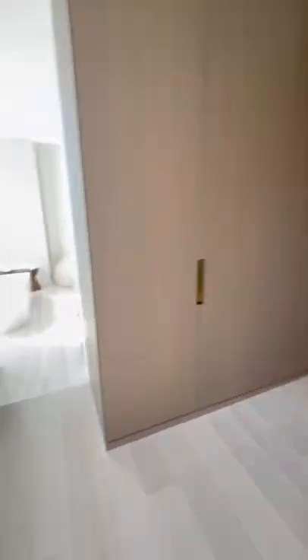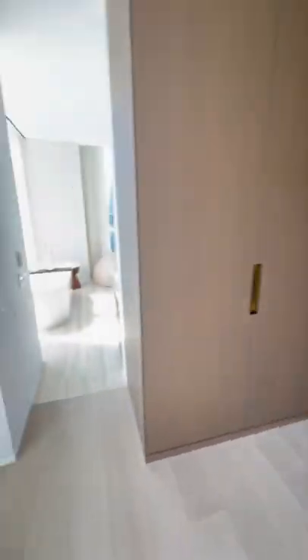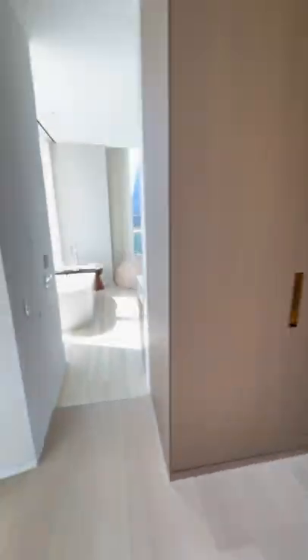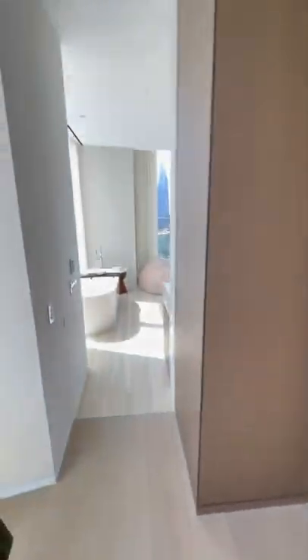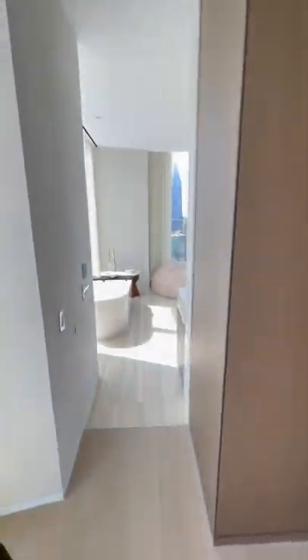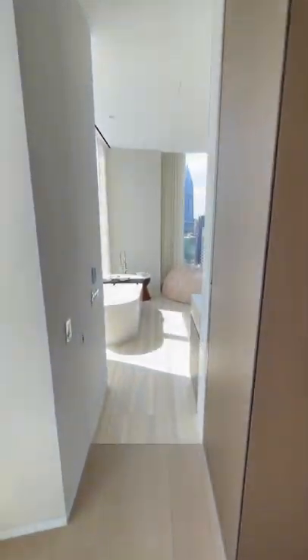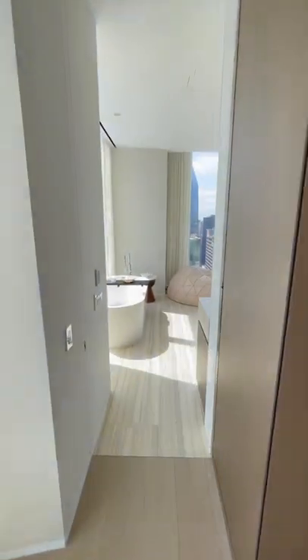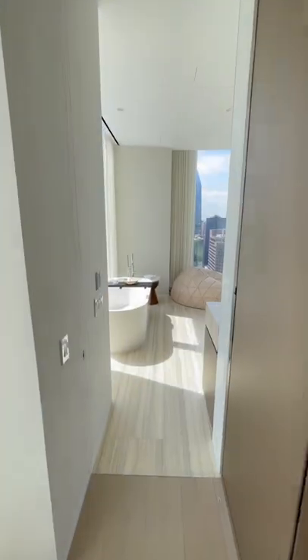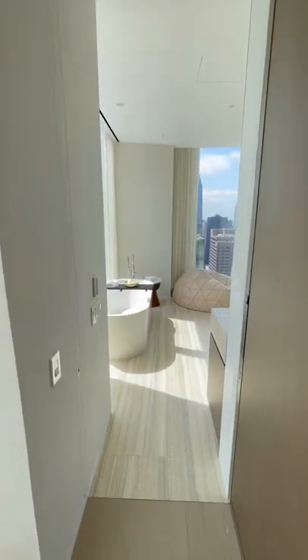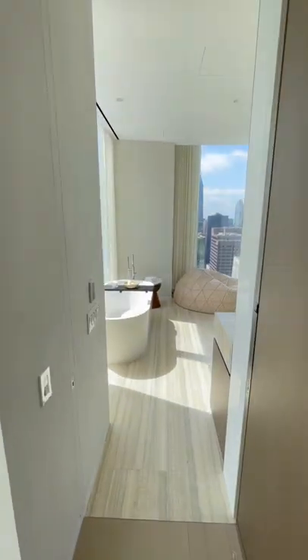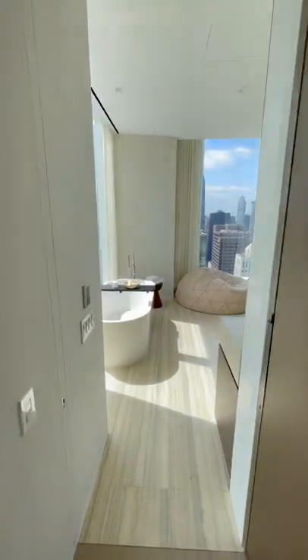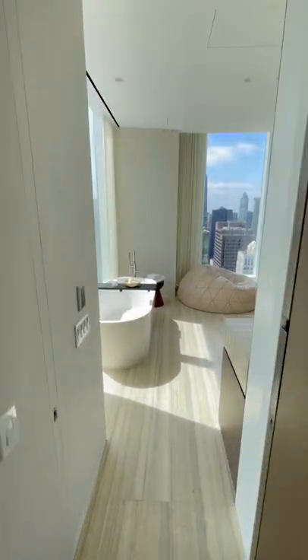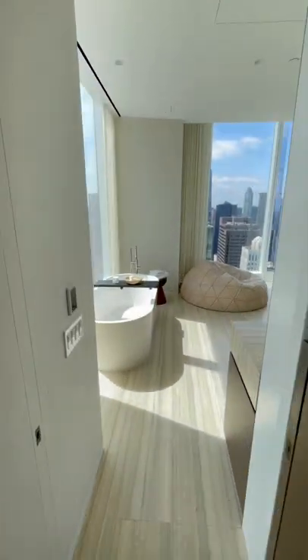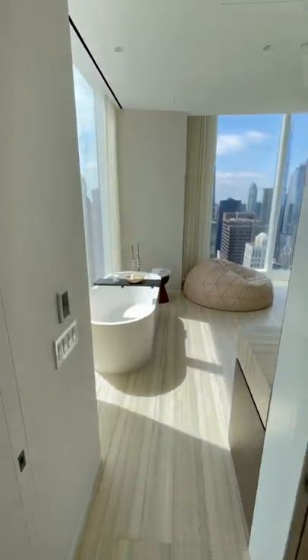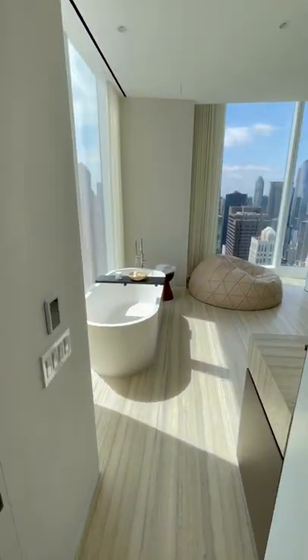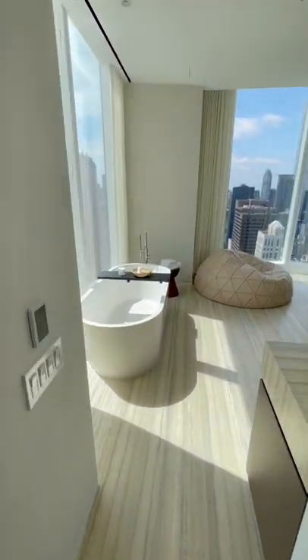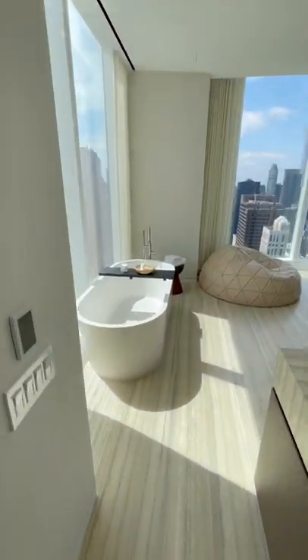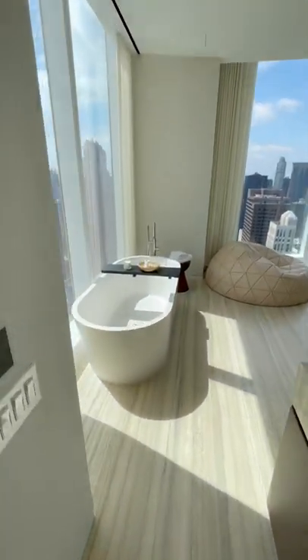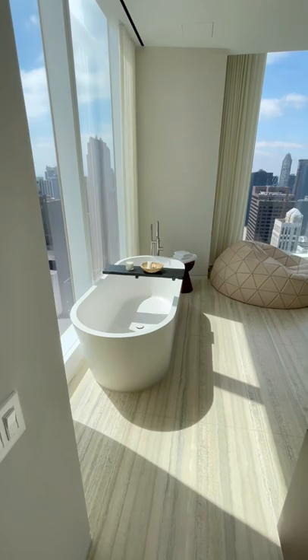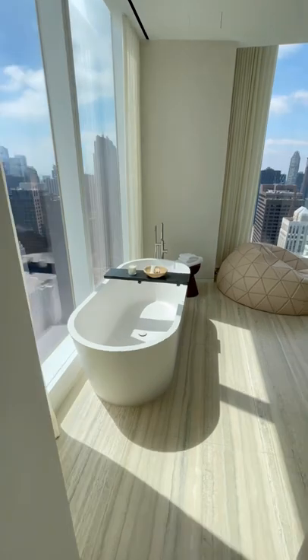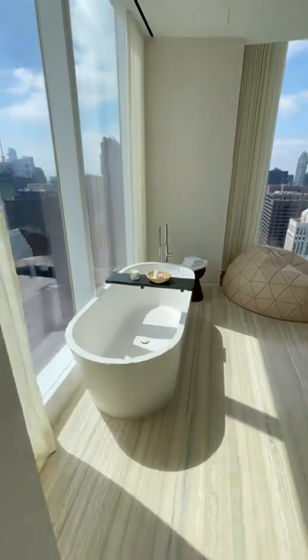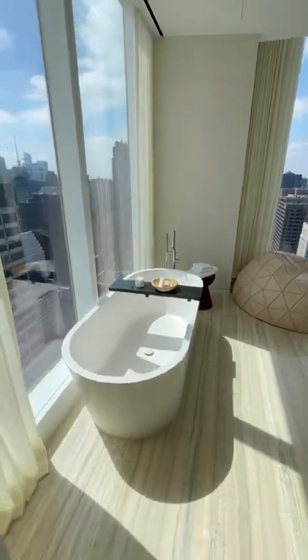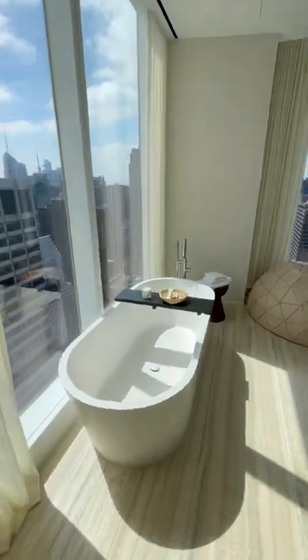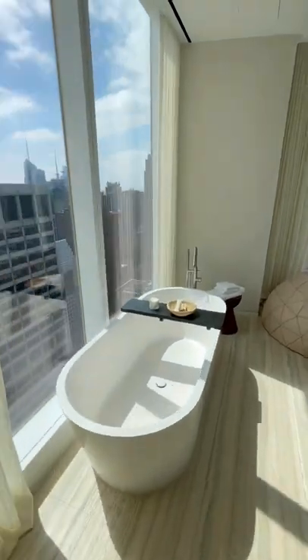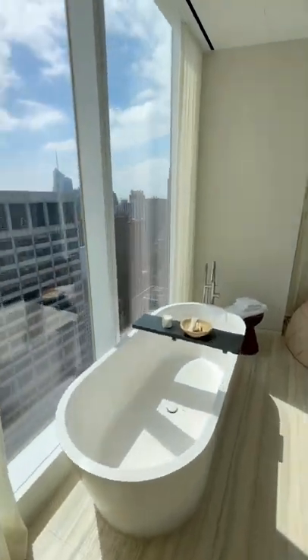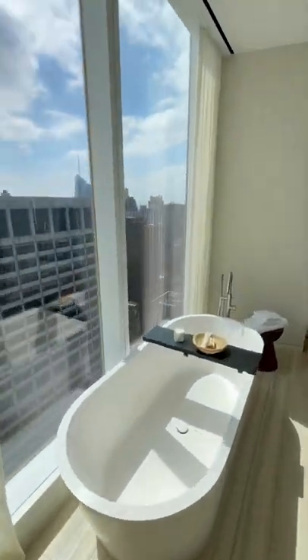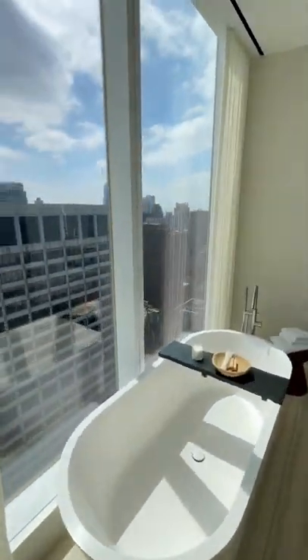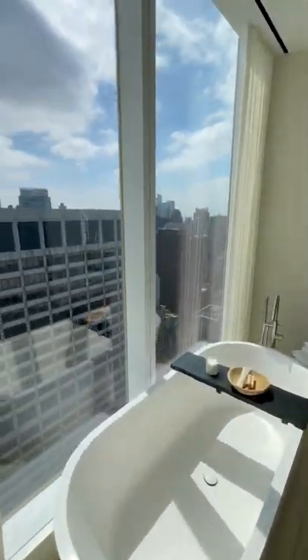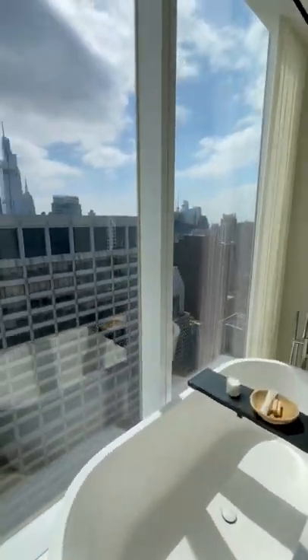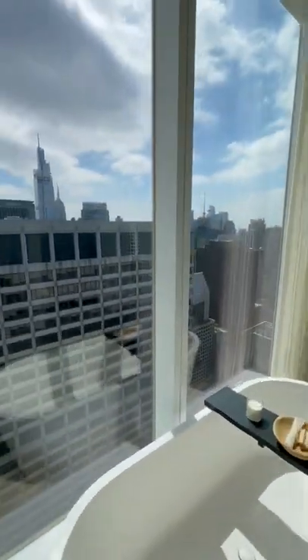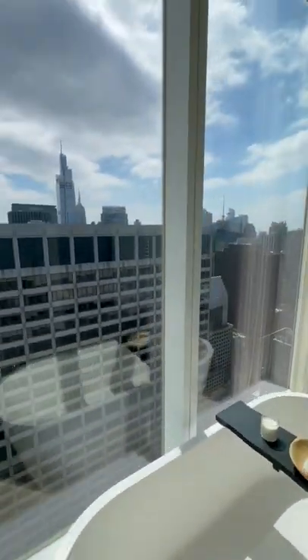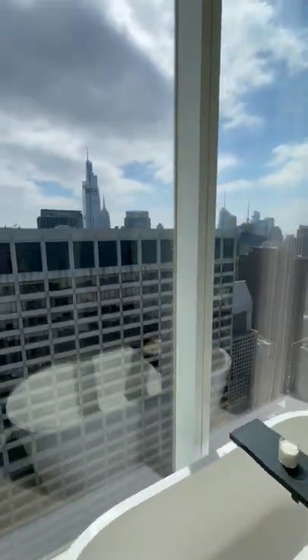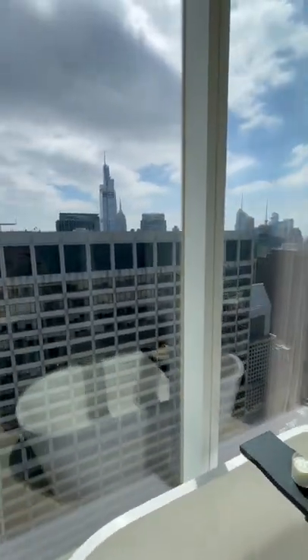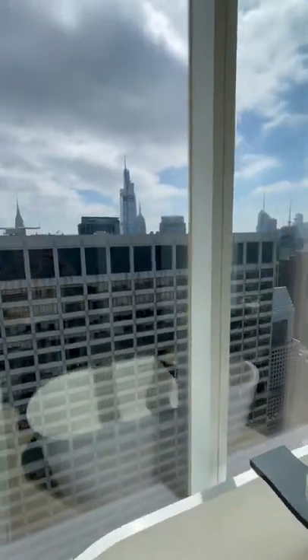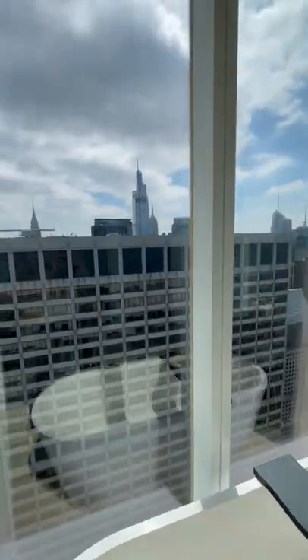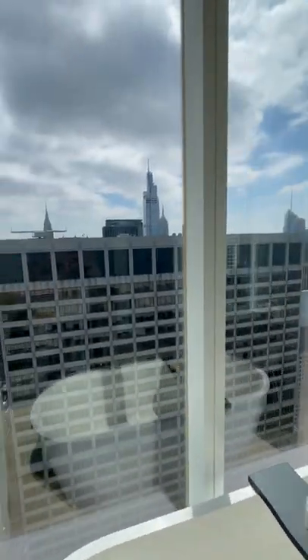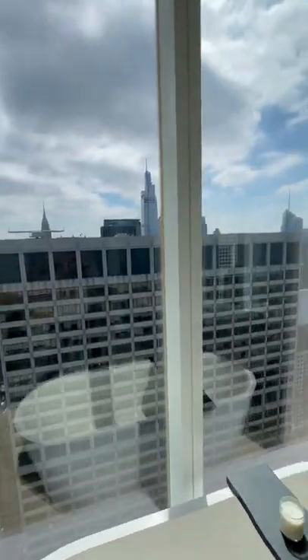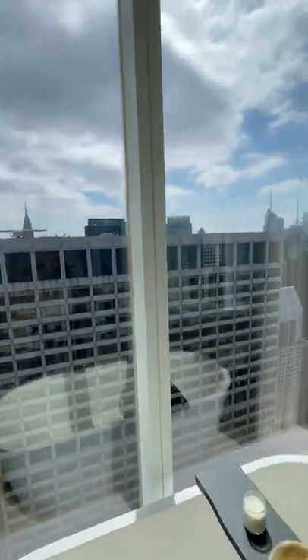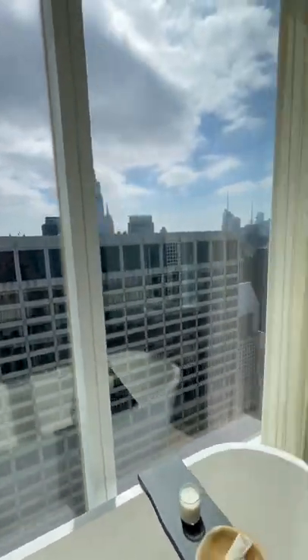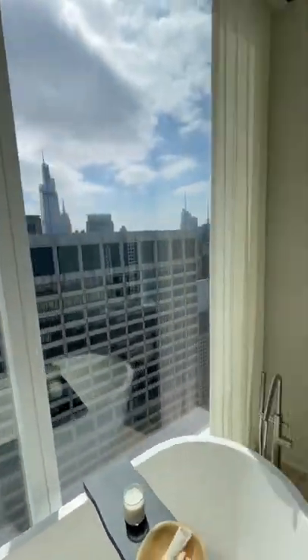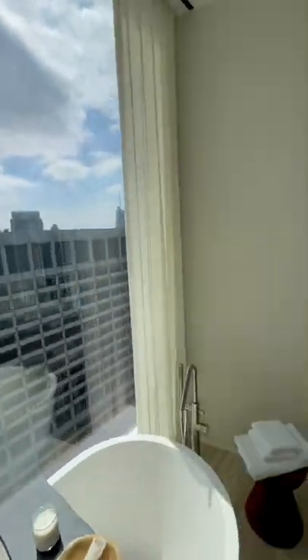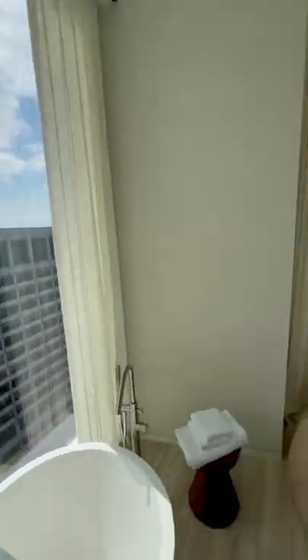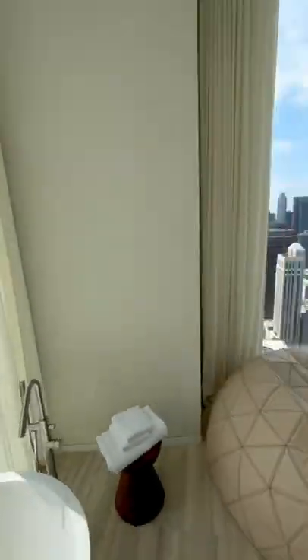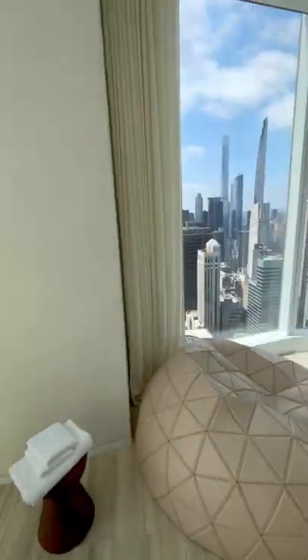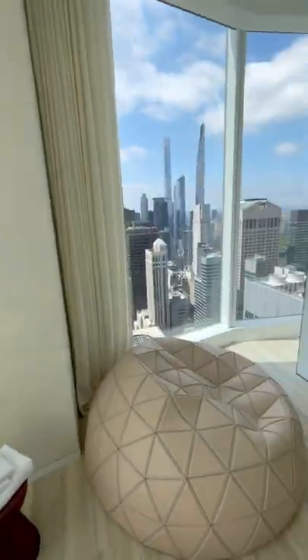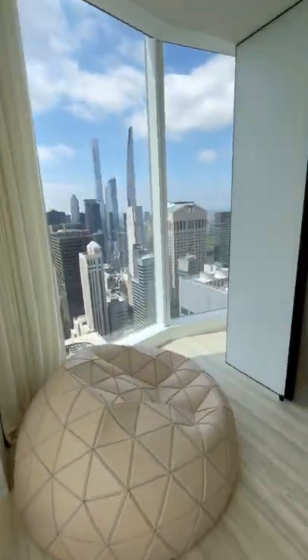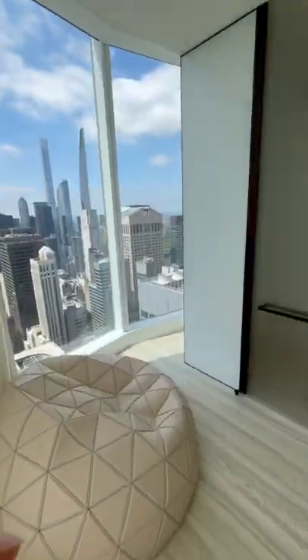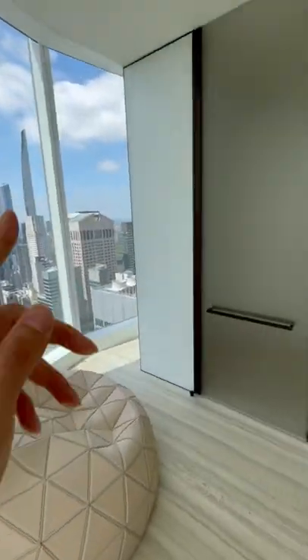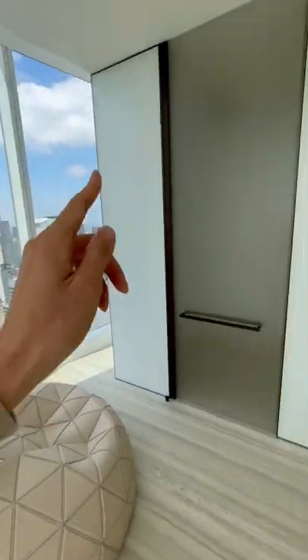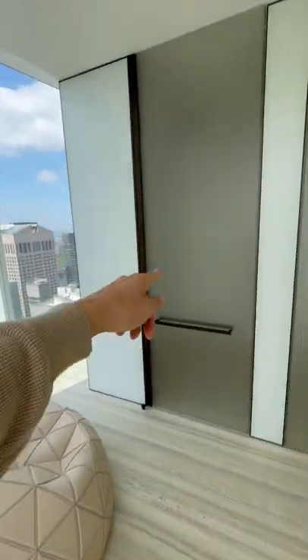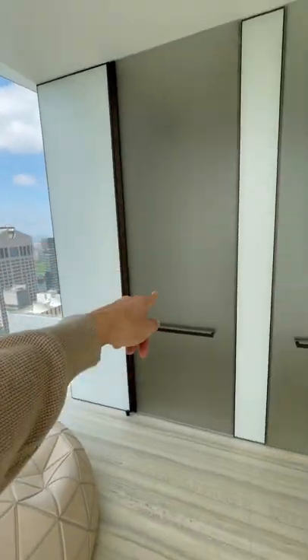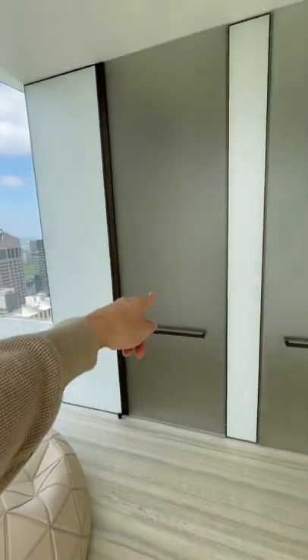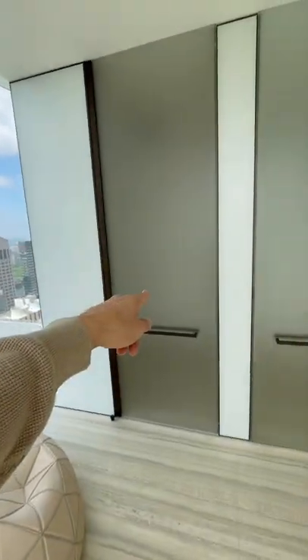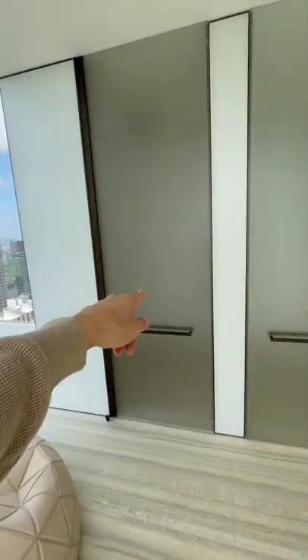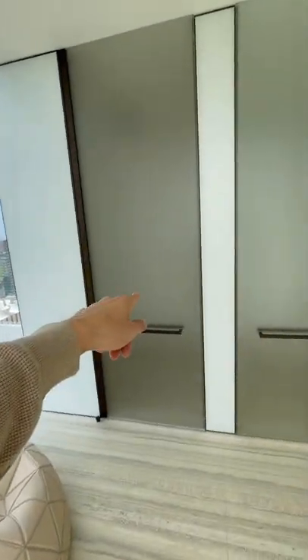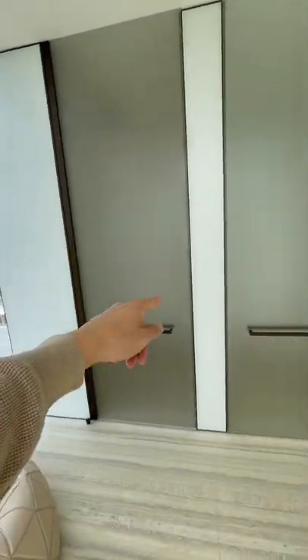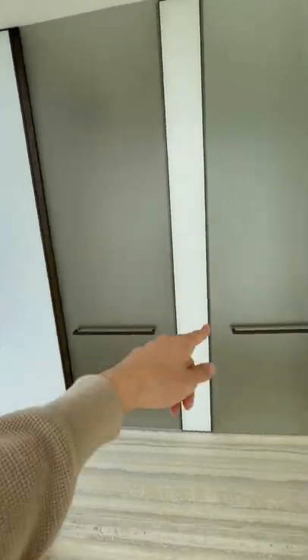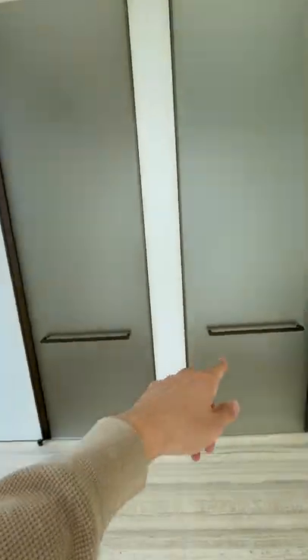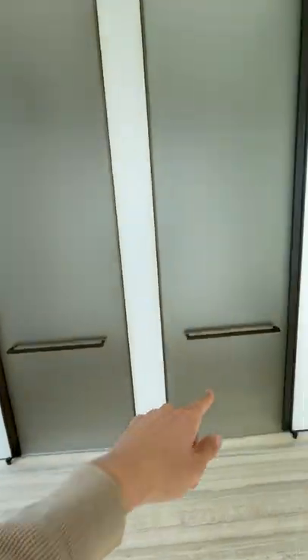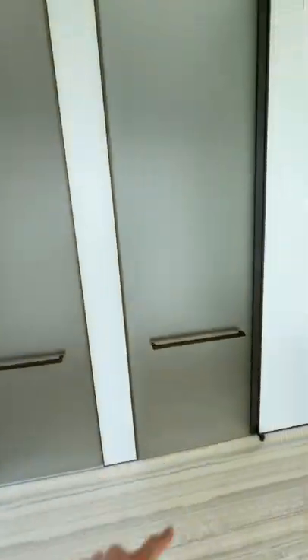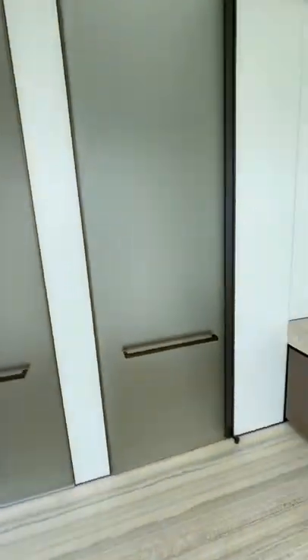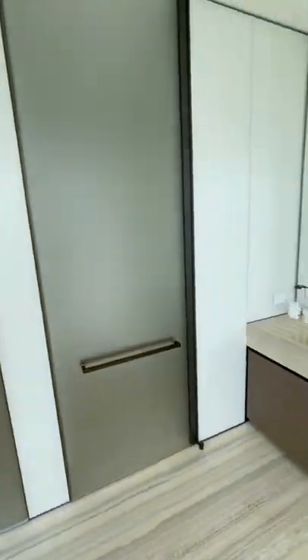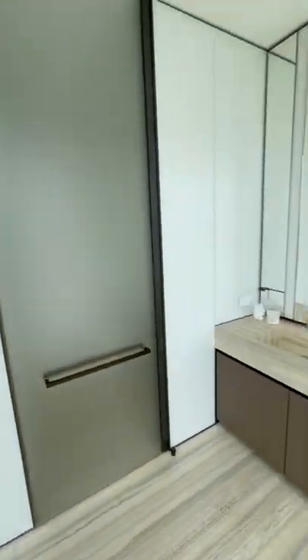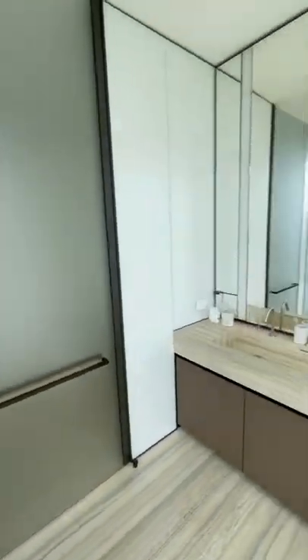Then you have the bathtub with a view. Frosted water closet and toilet.